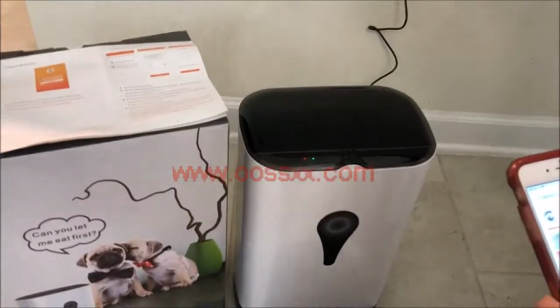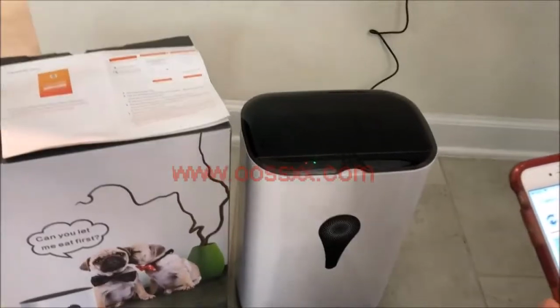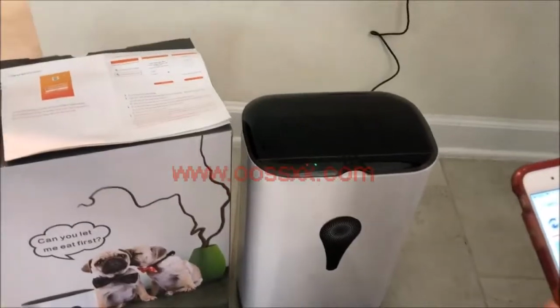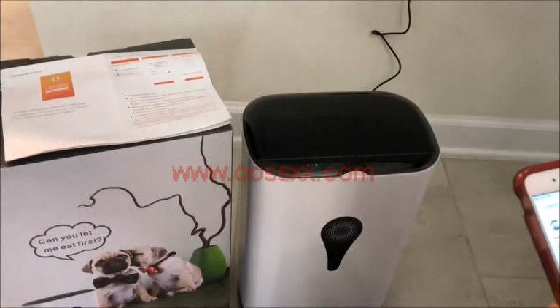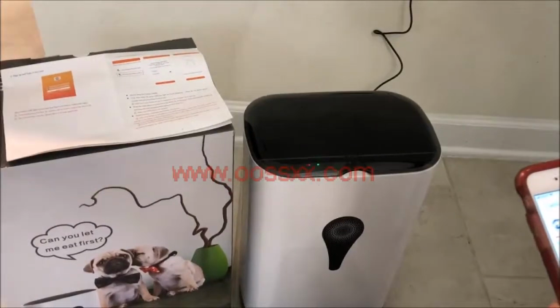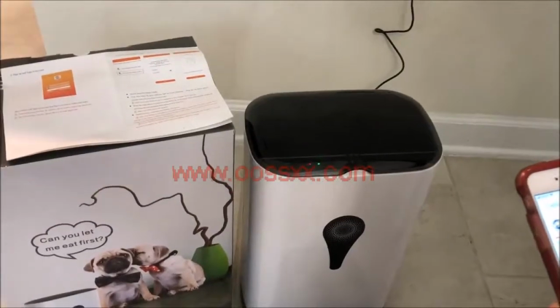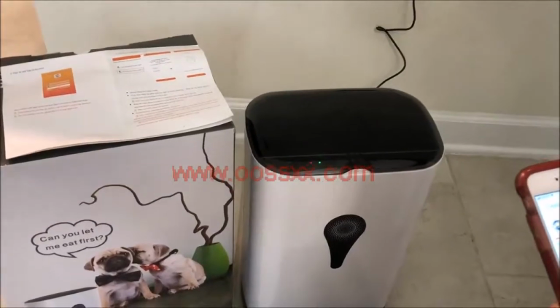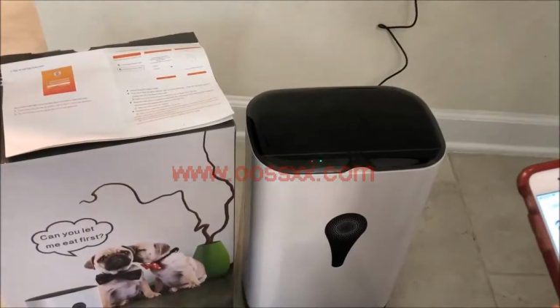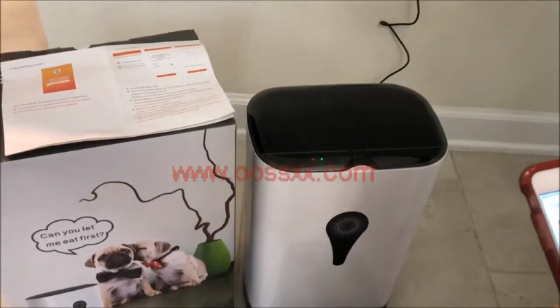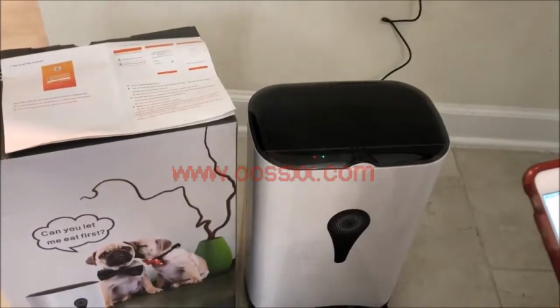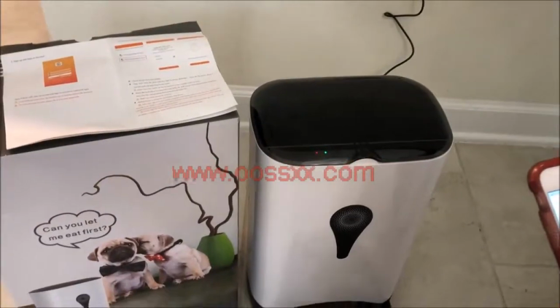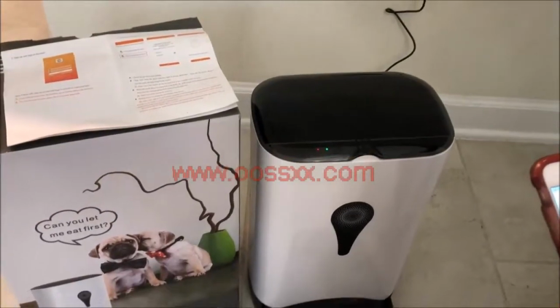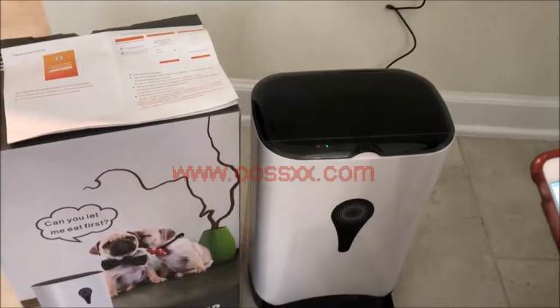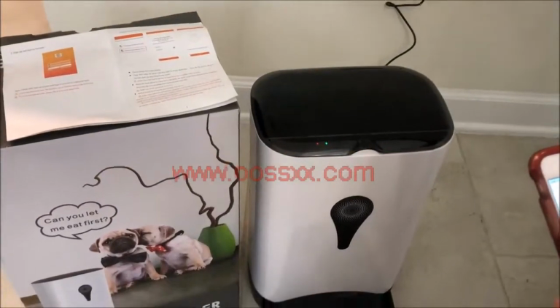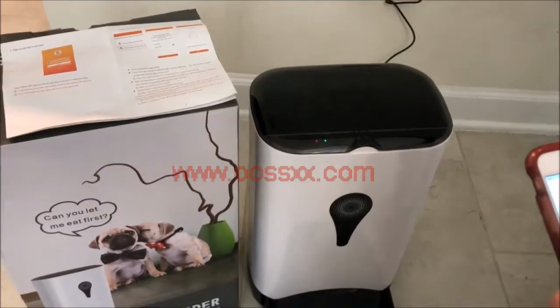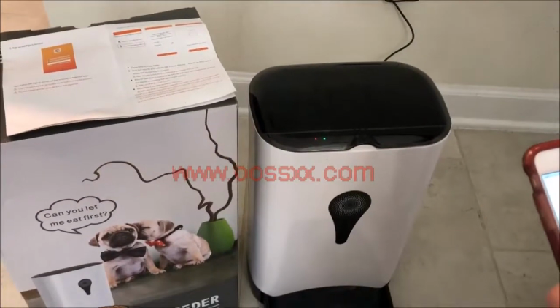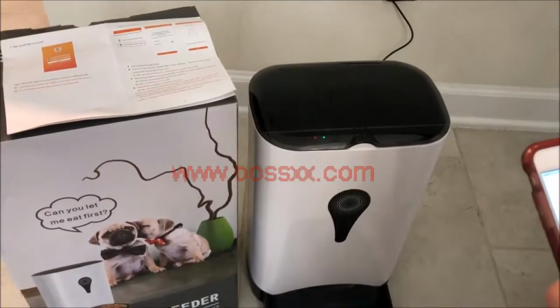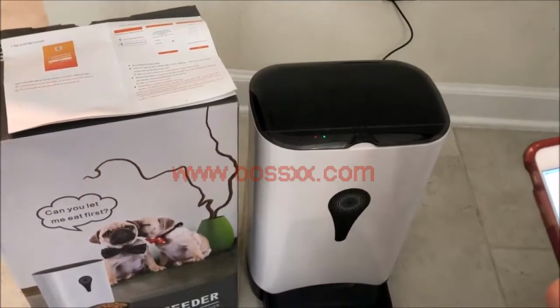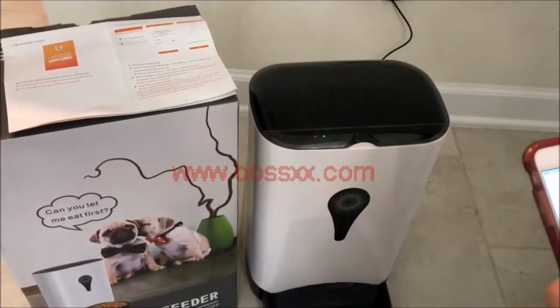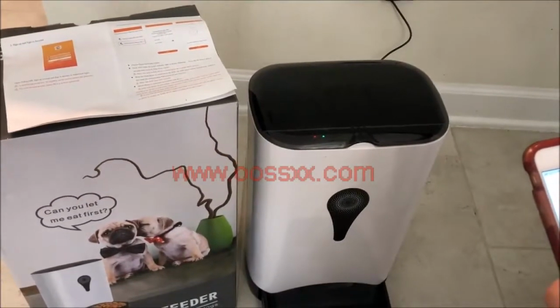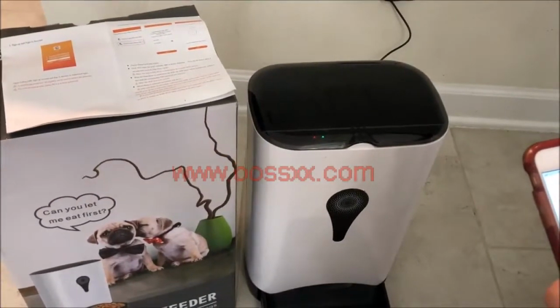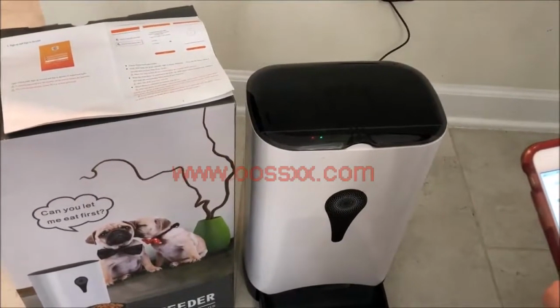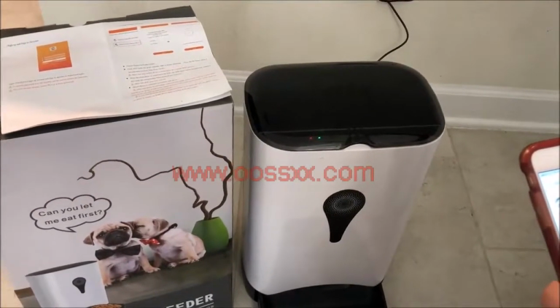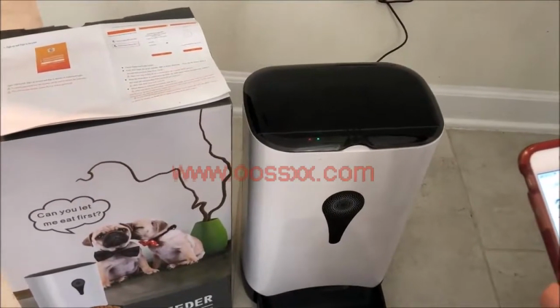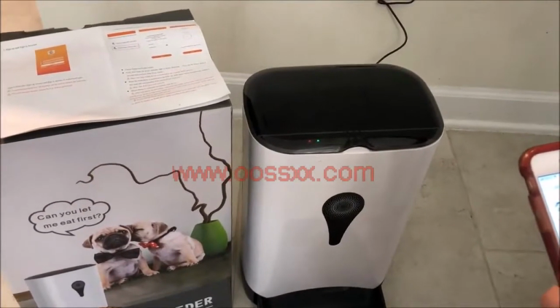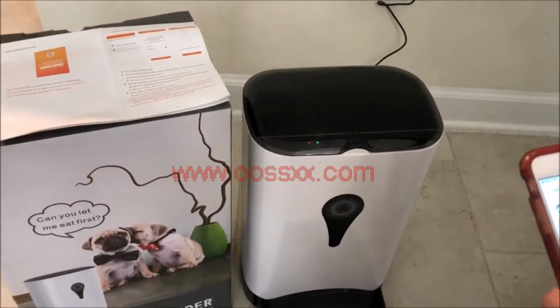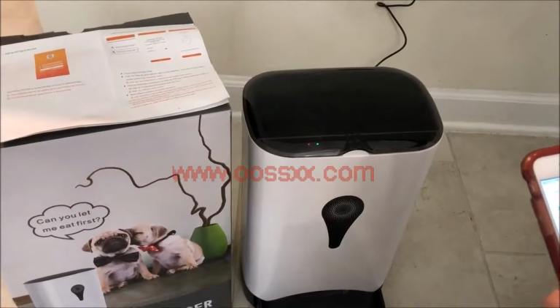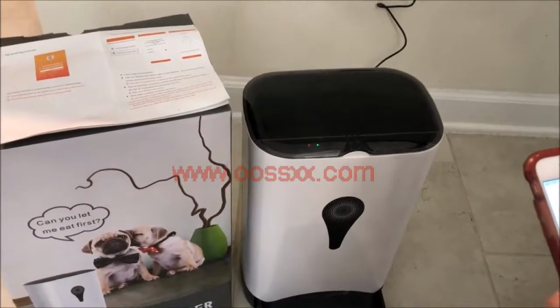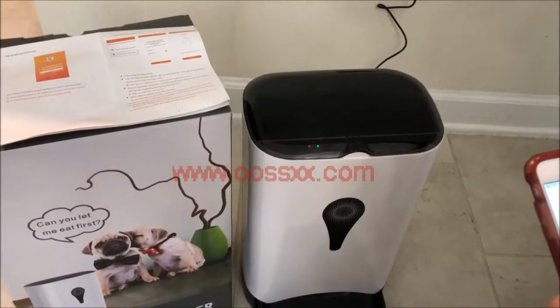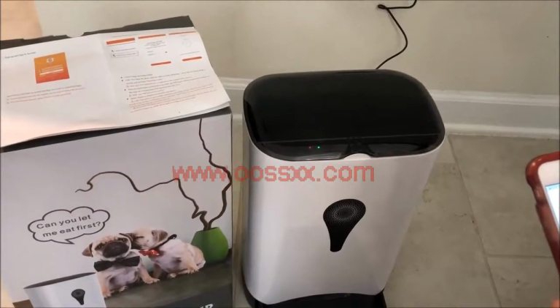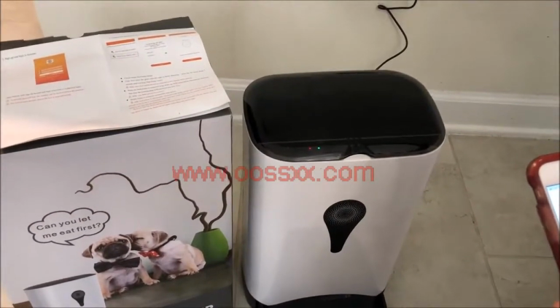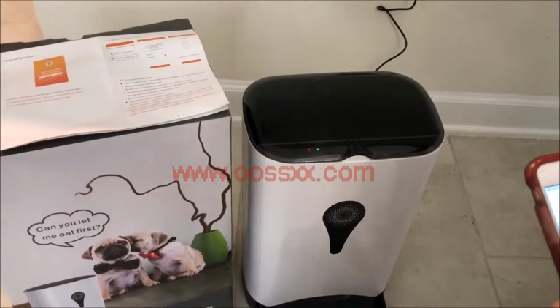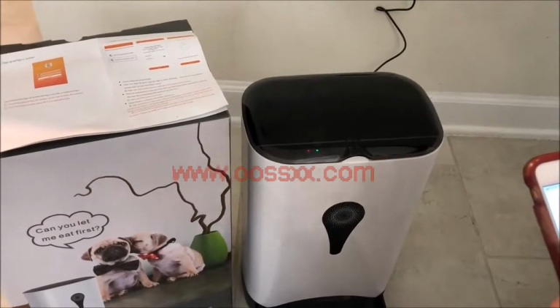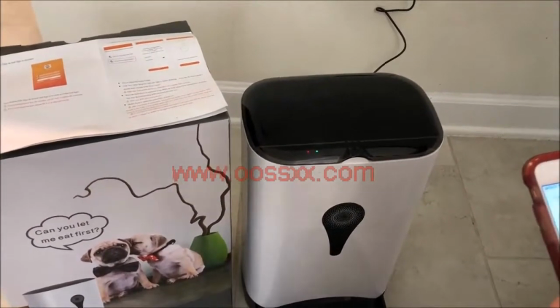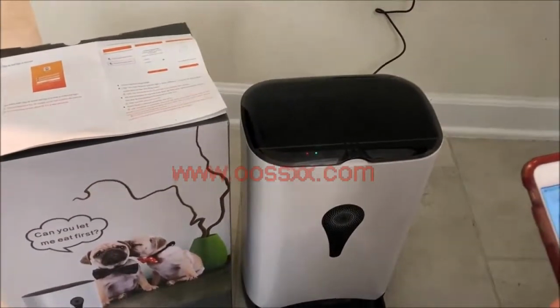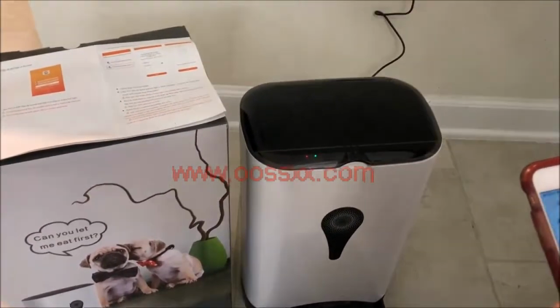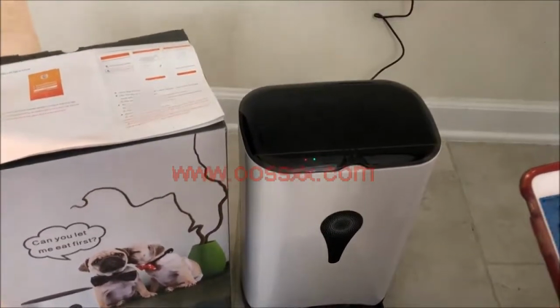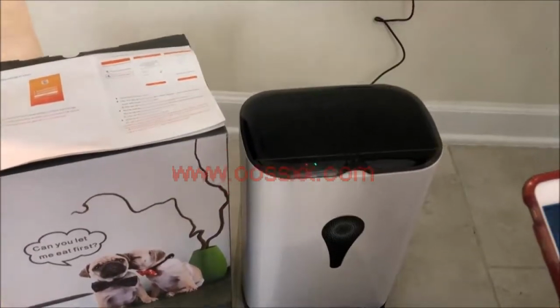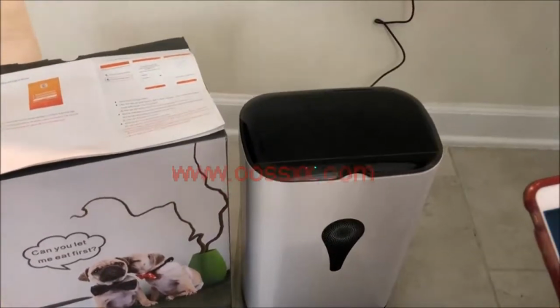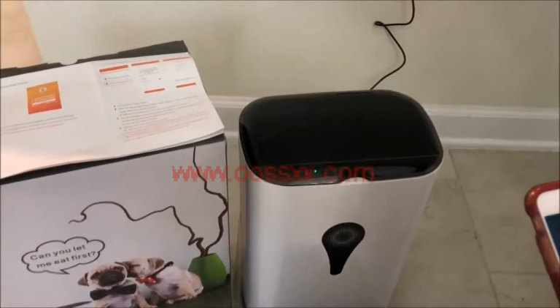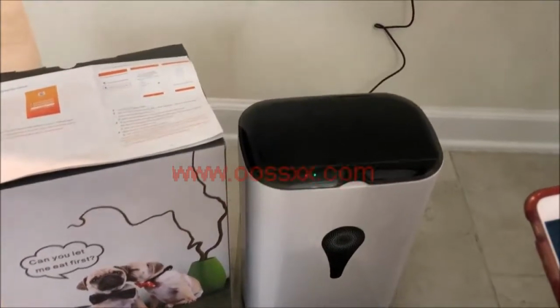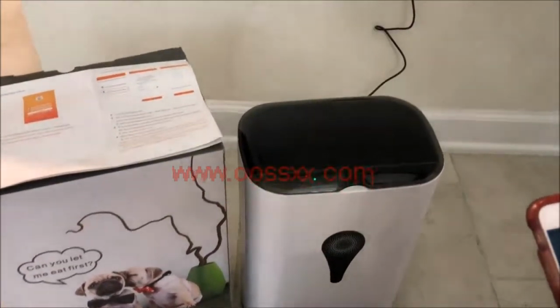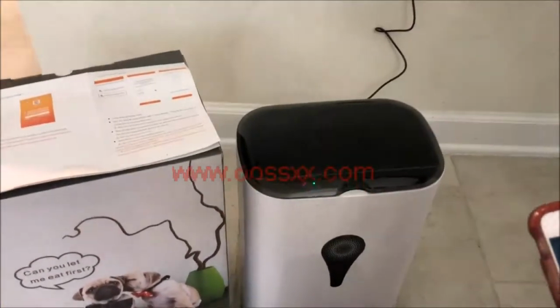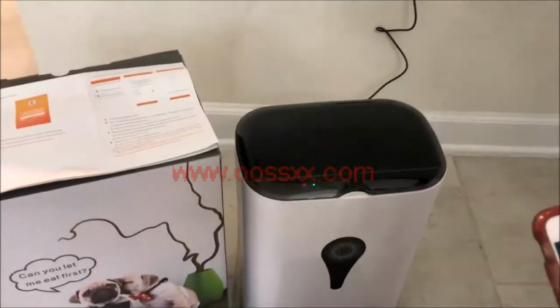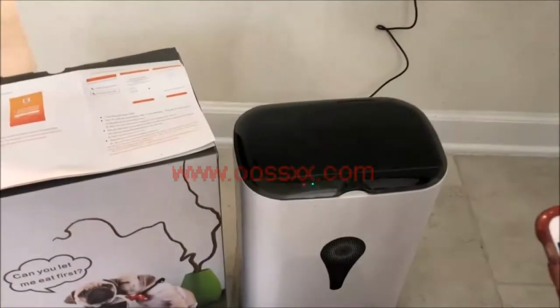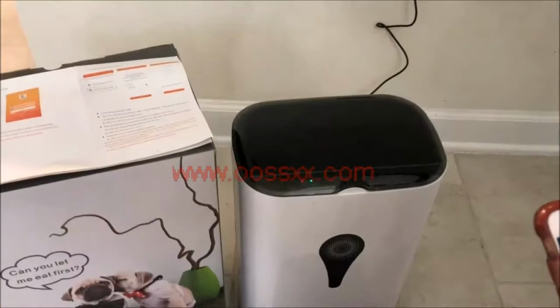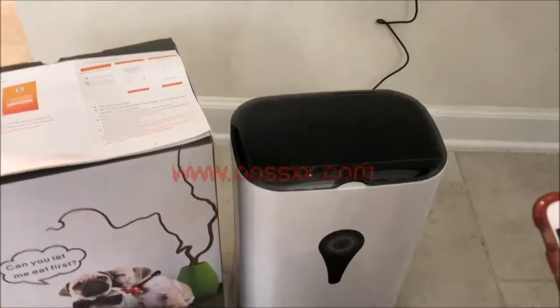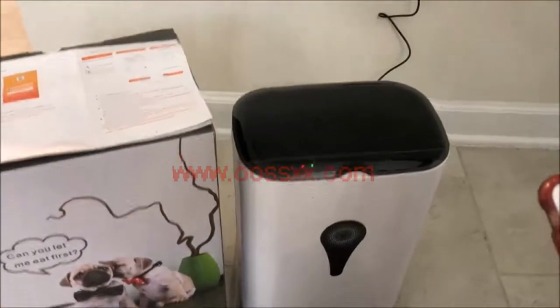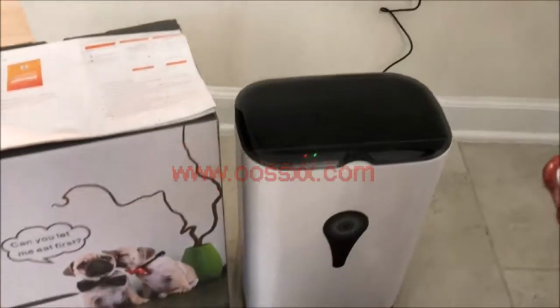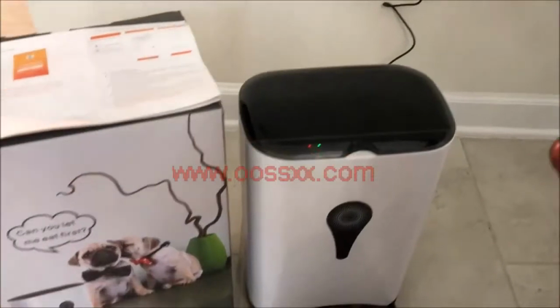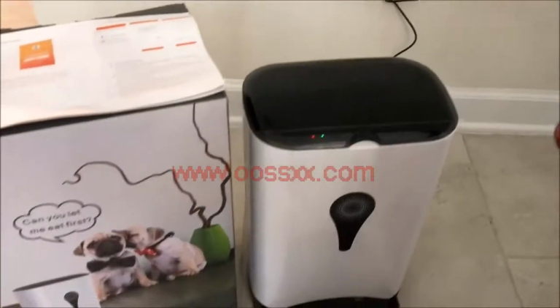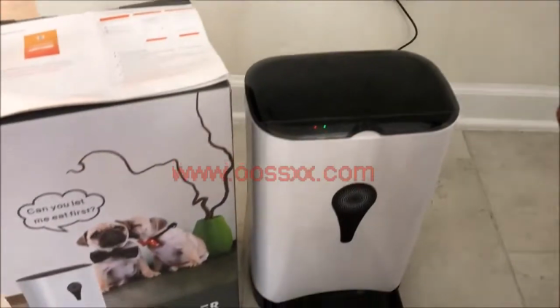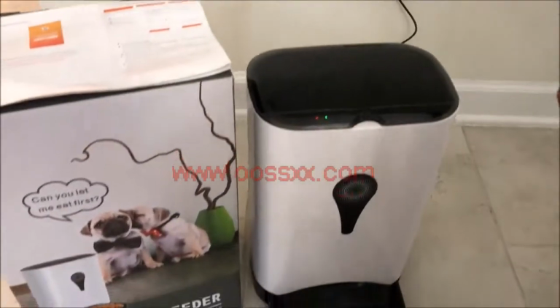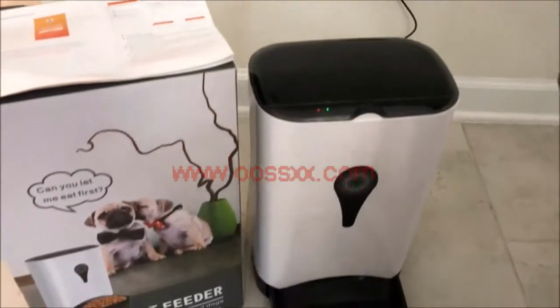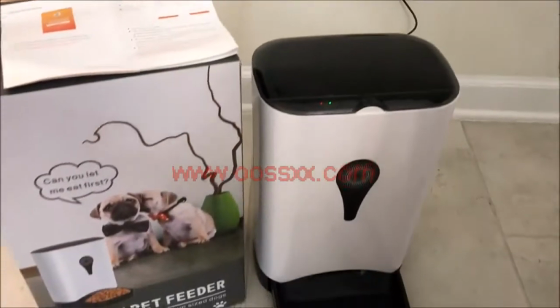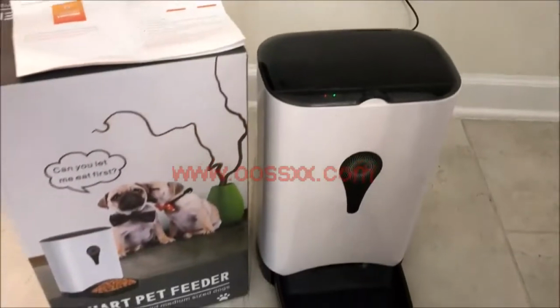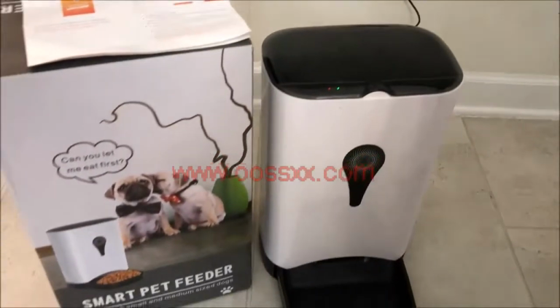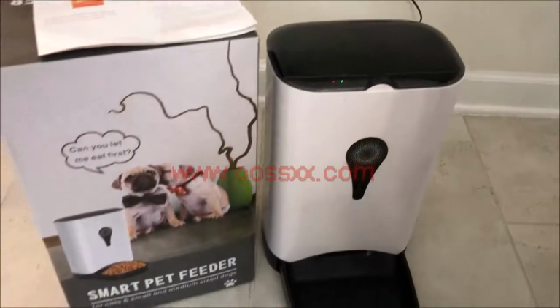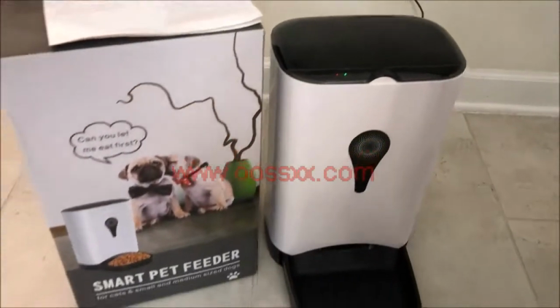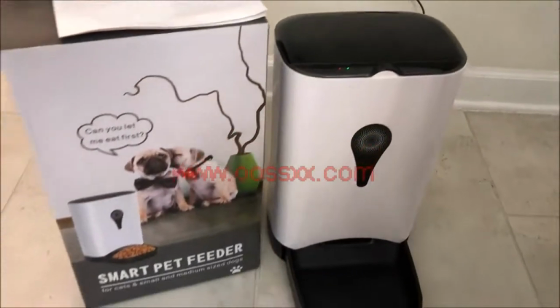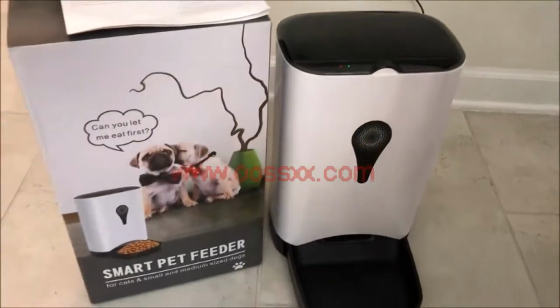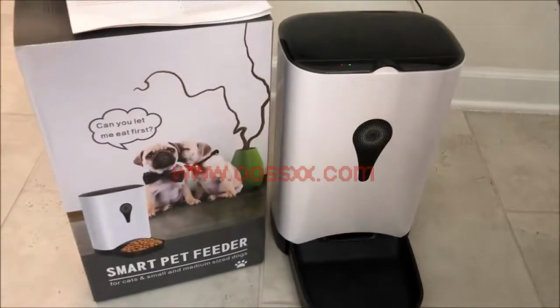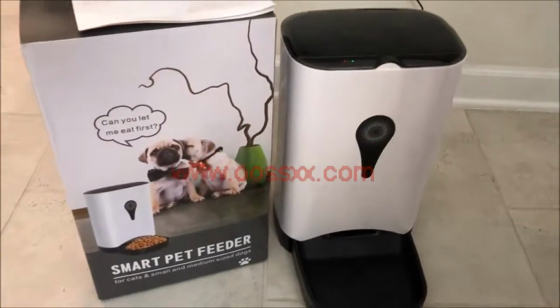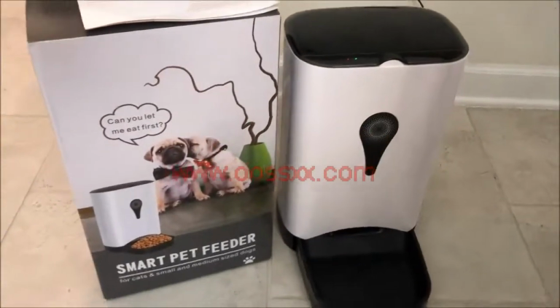Hi, this is Matt with another amateur instructional video. Today we're going to be looking at the 06 Smart Pet Feeder.